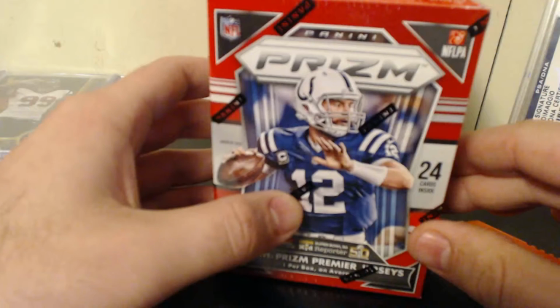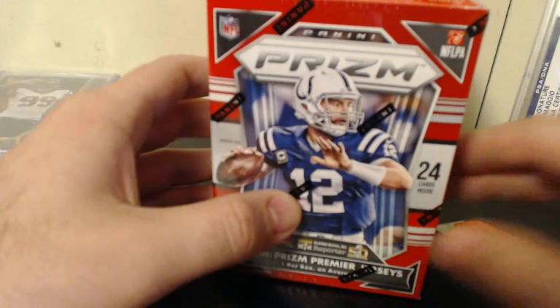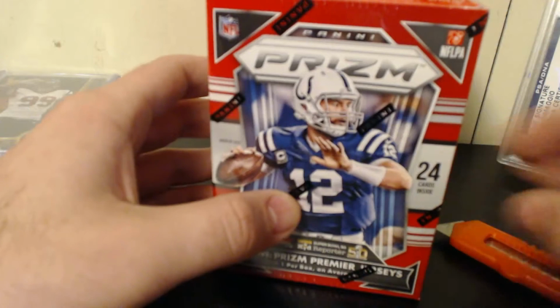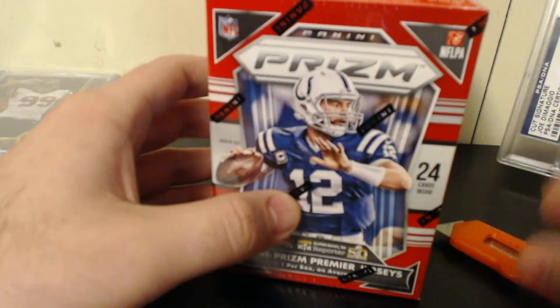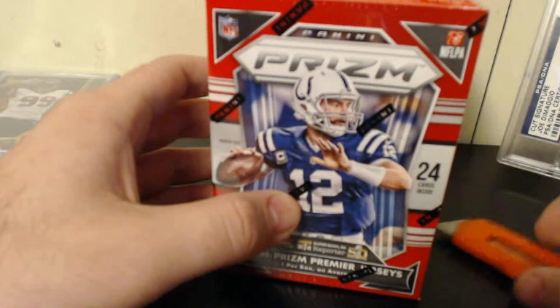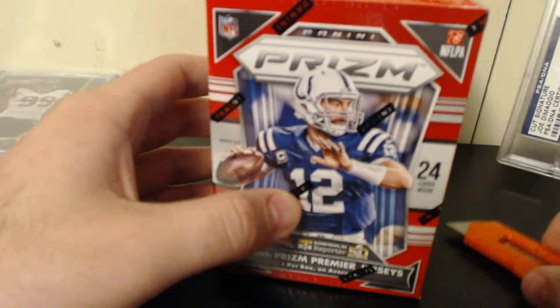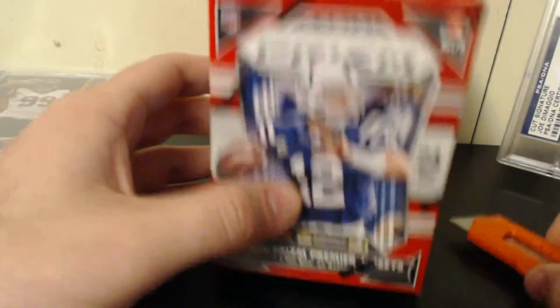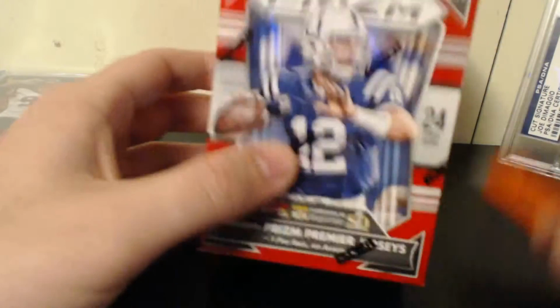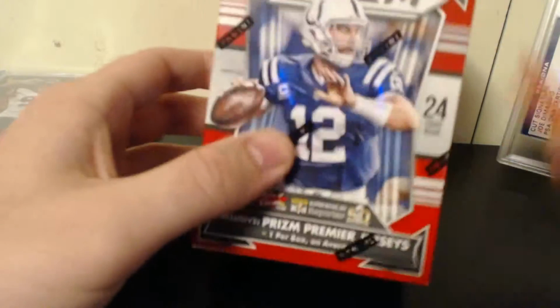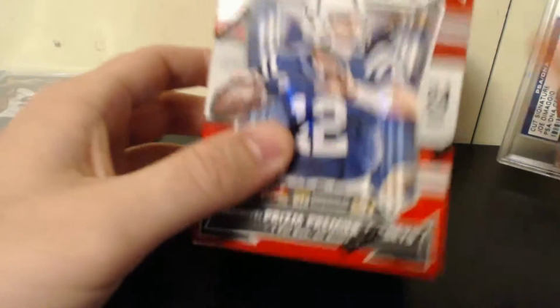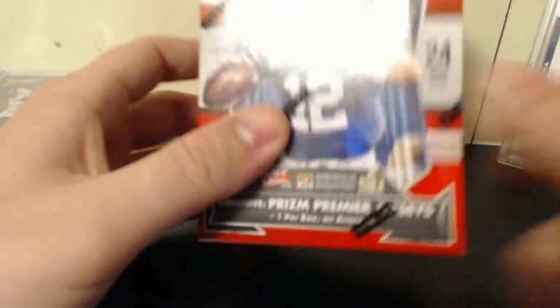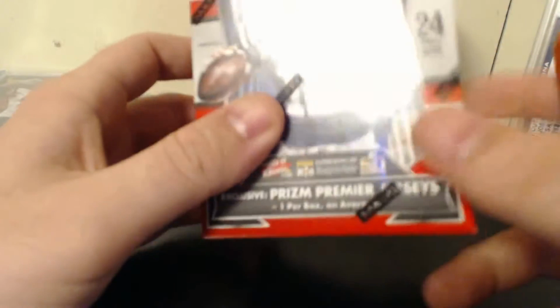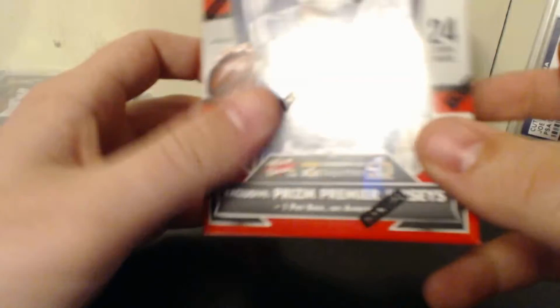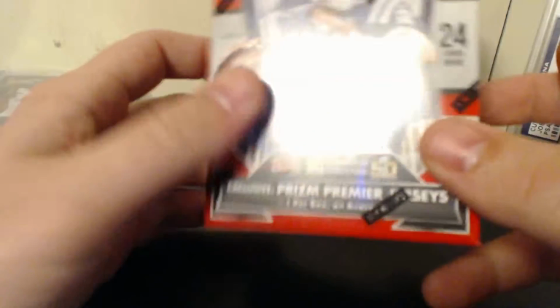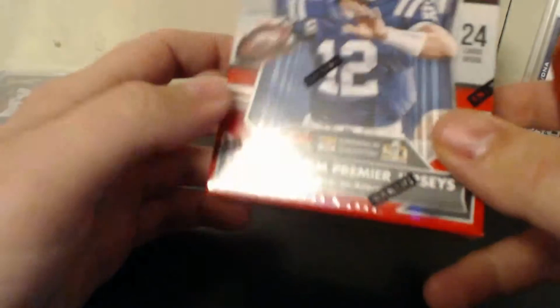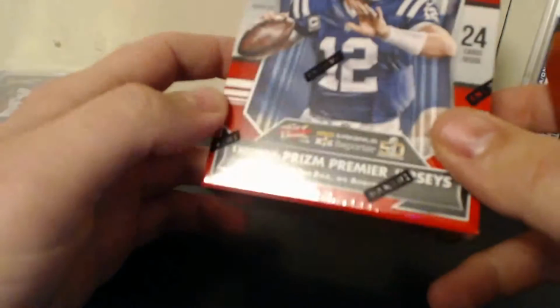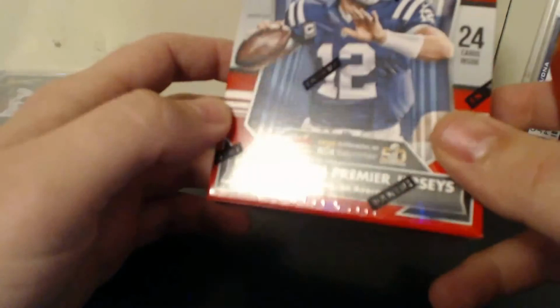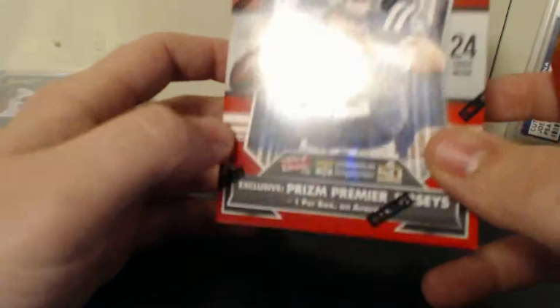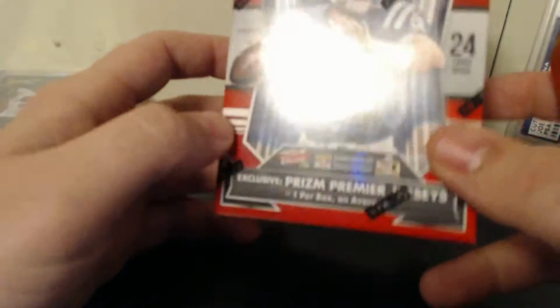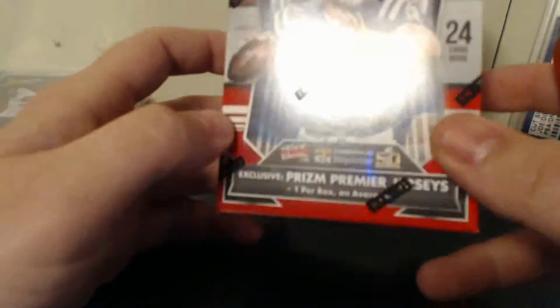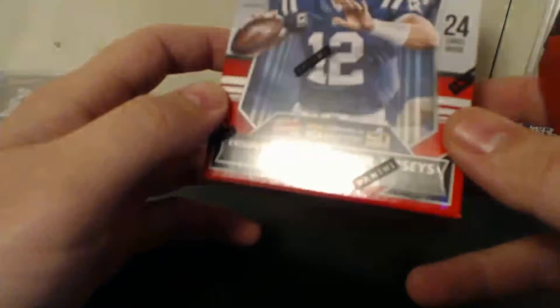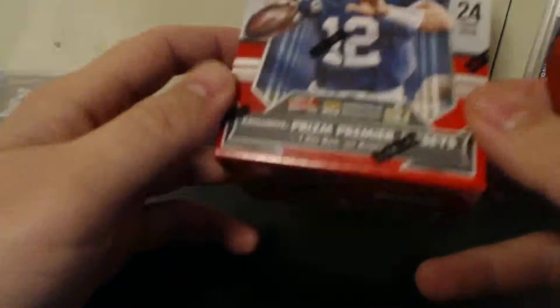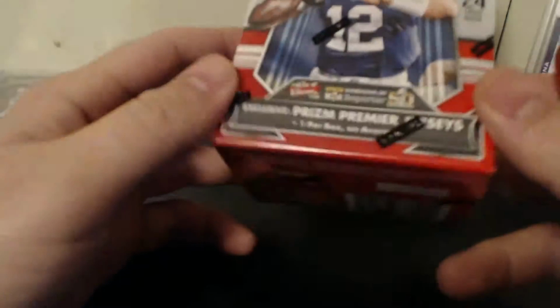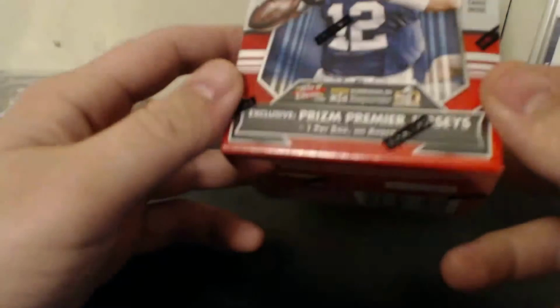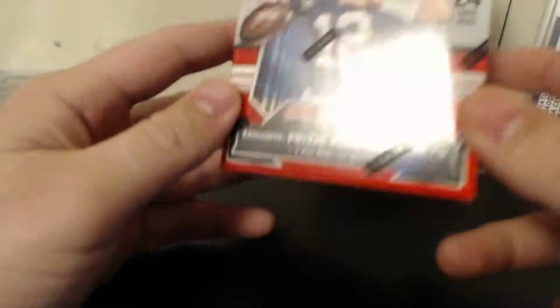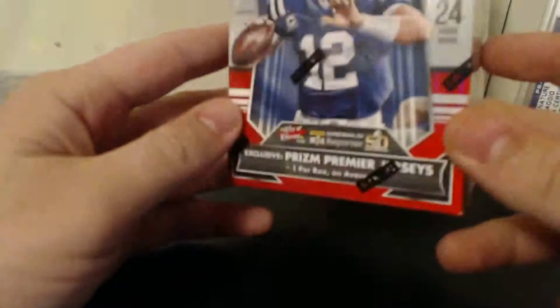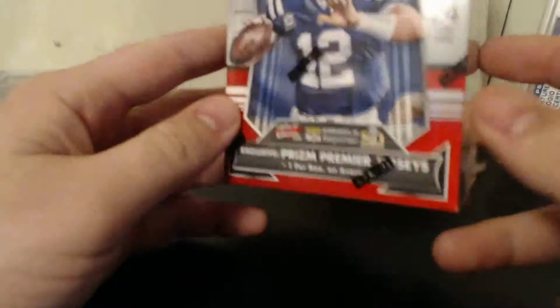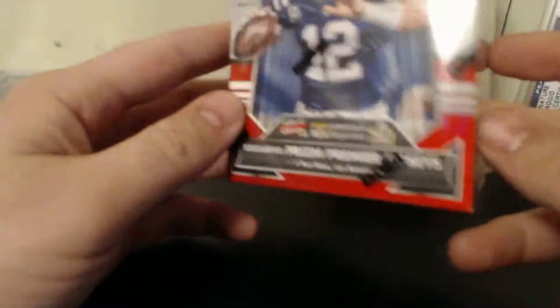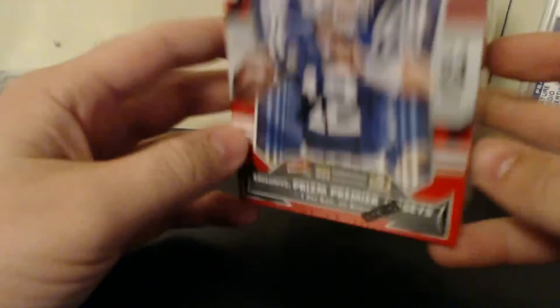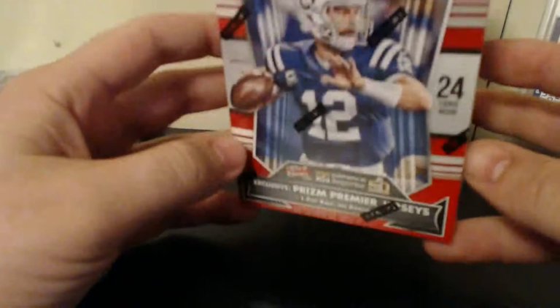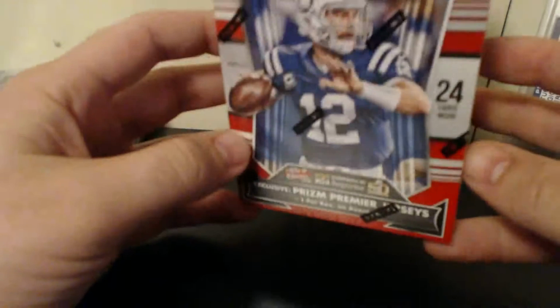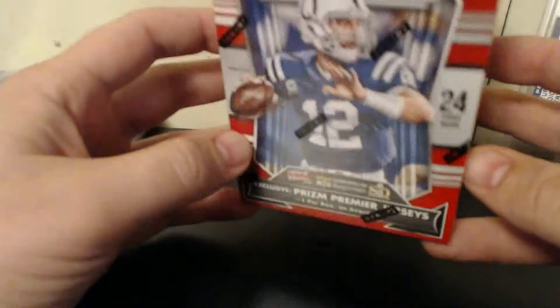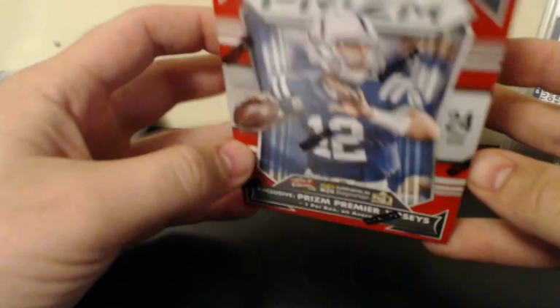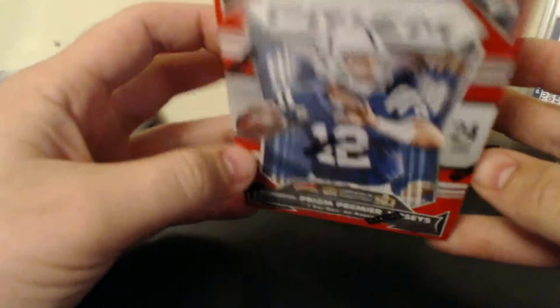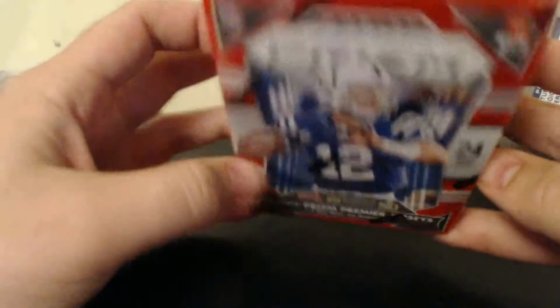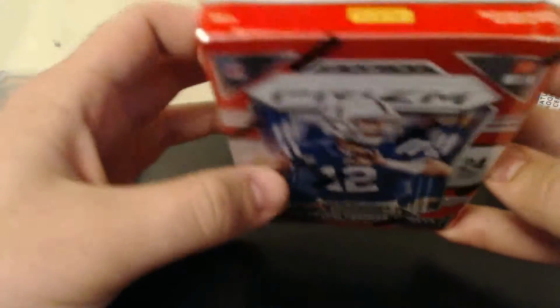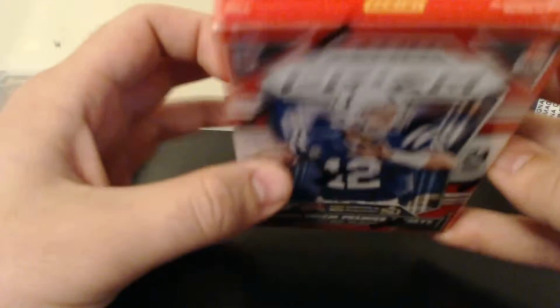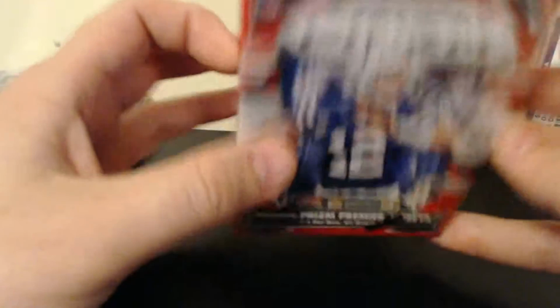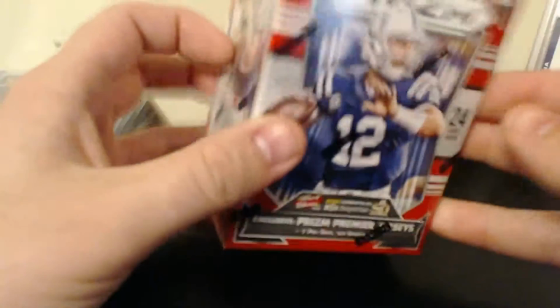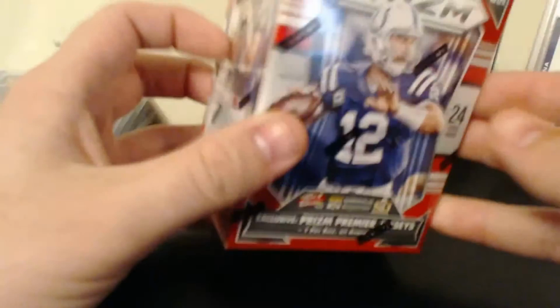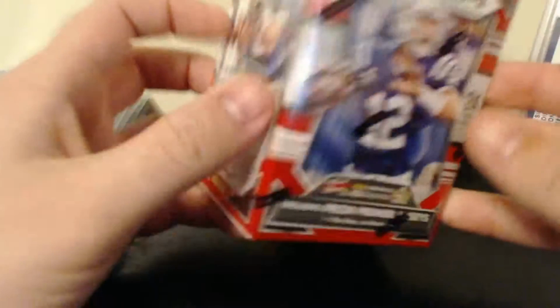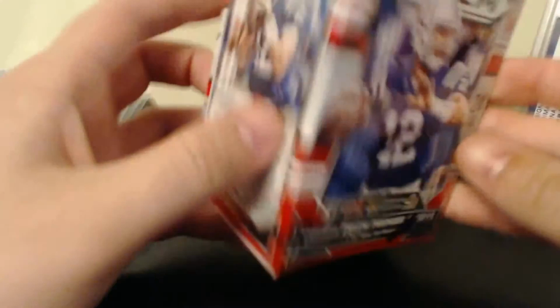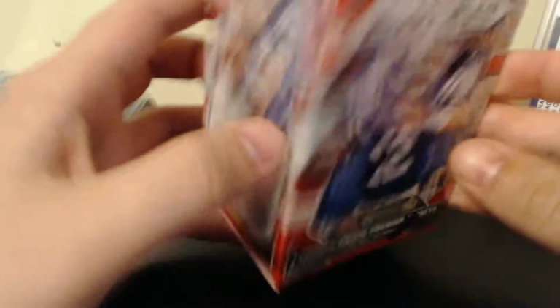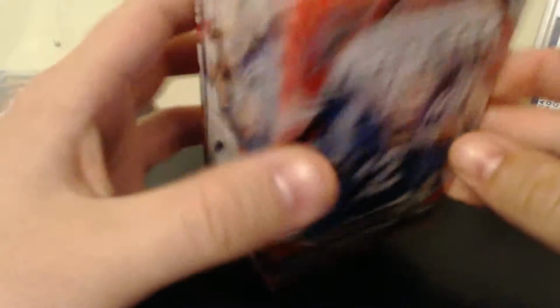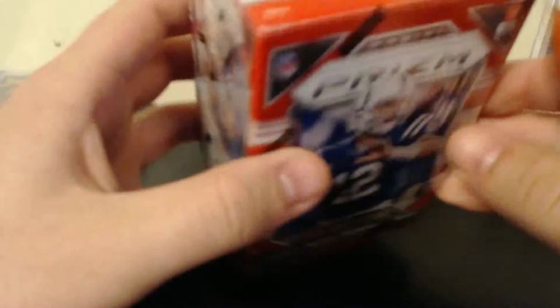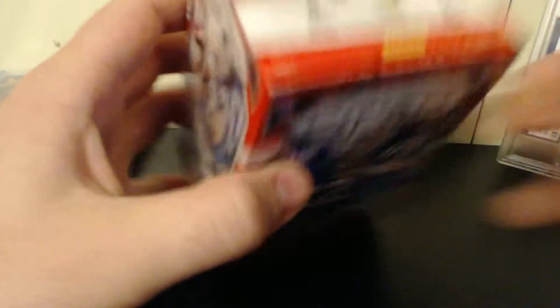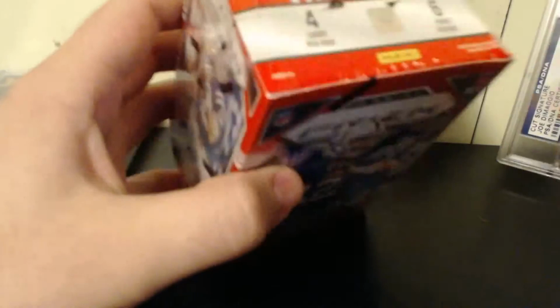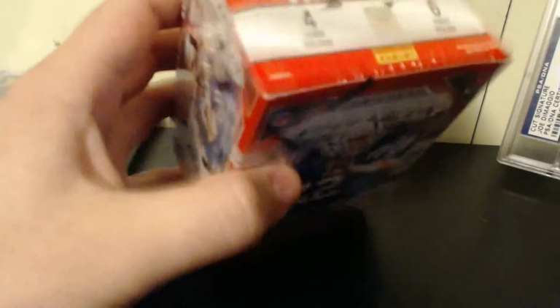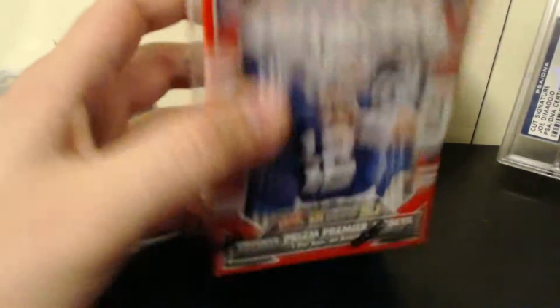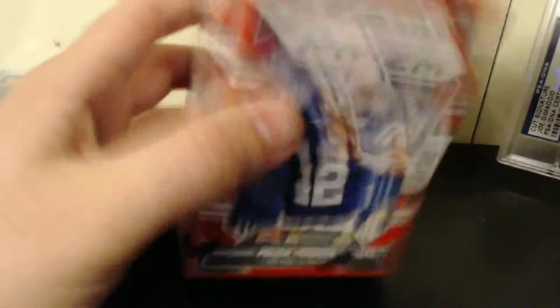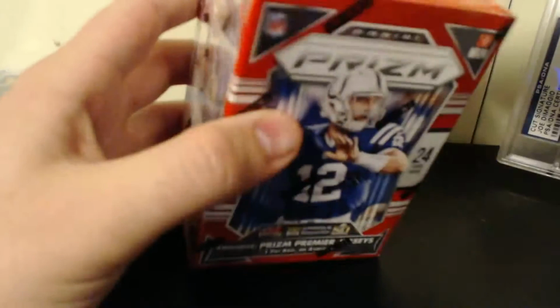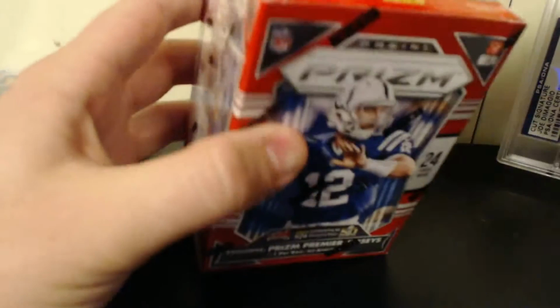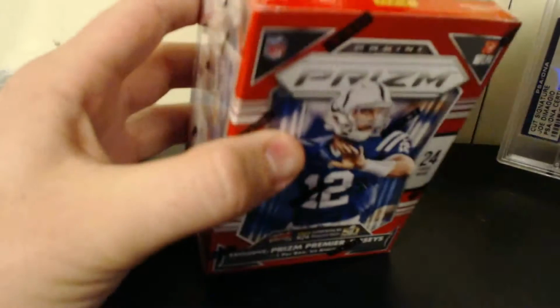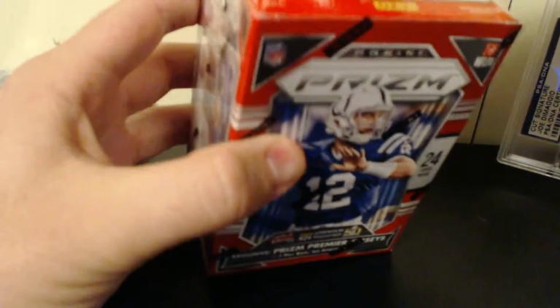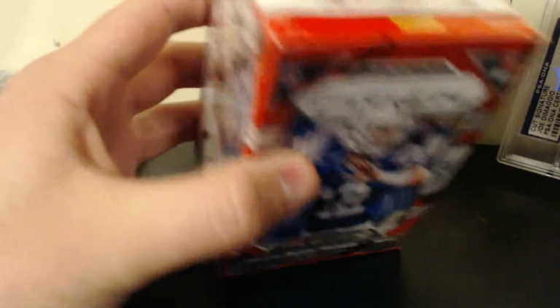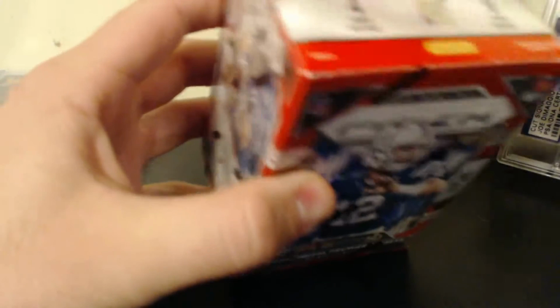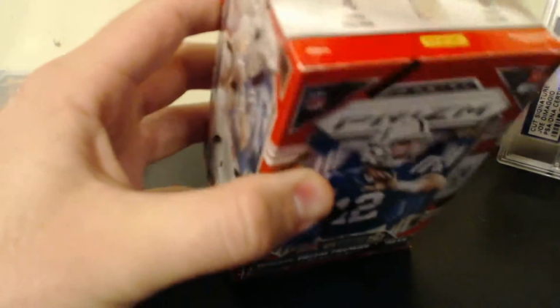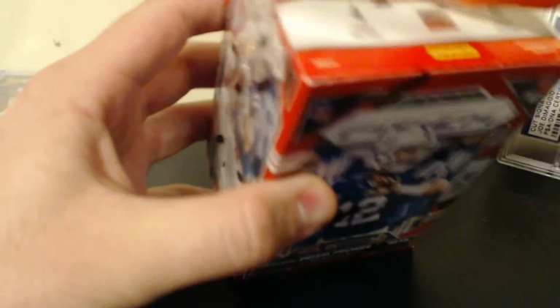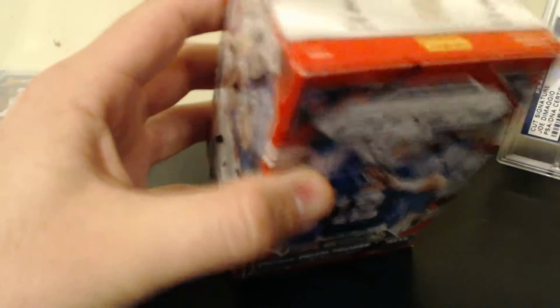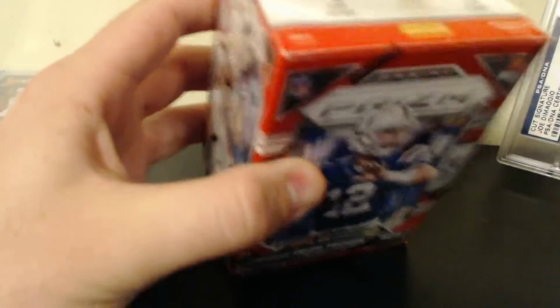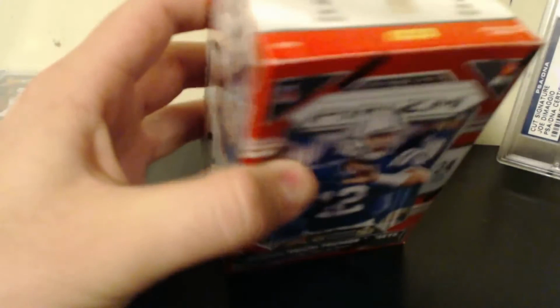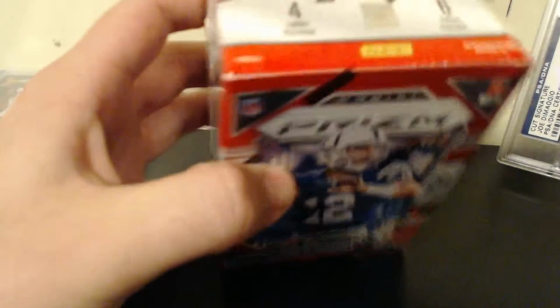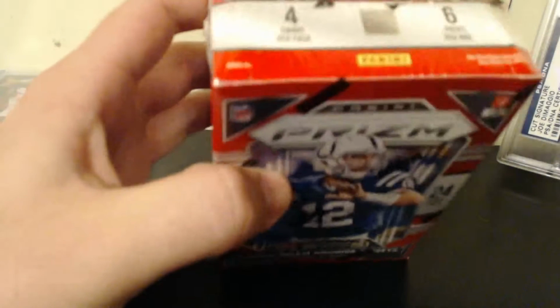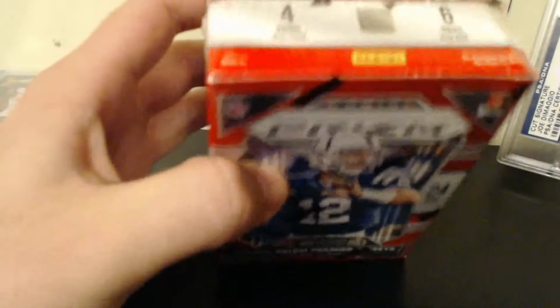How's it going everybody? I'm going to be breaking a box of Panini Prism I got on Walmart online for $15. Let's see what we get.